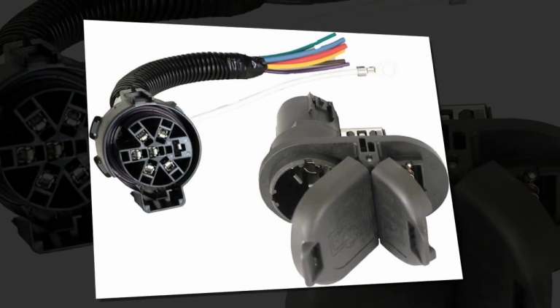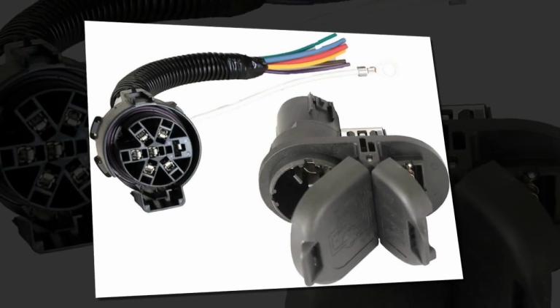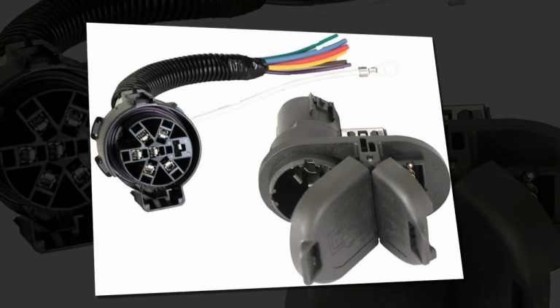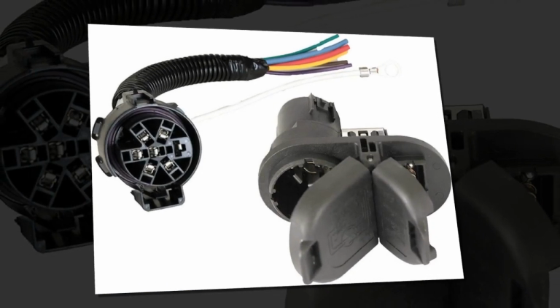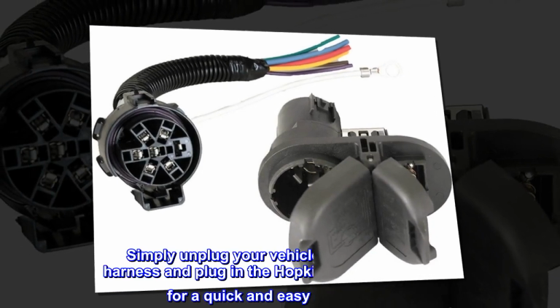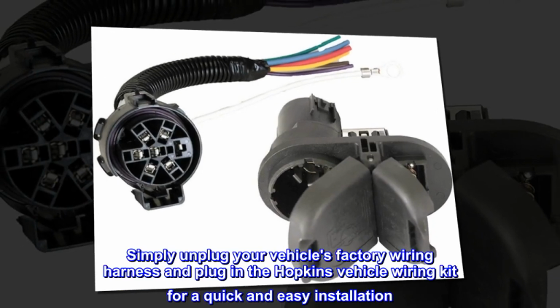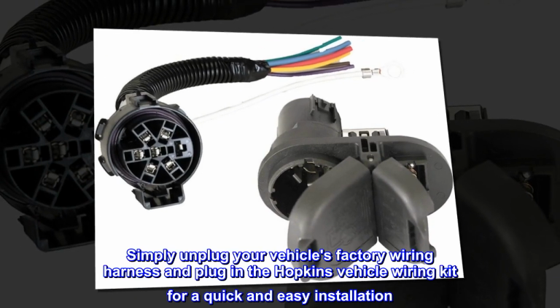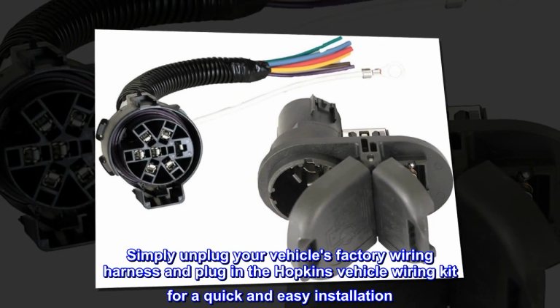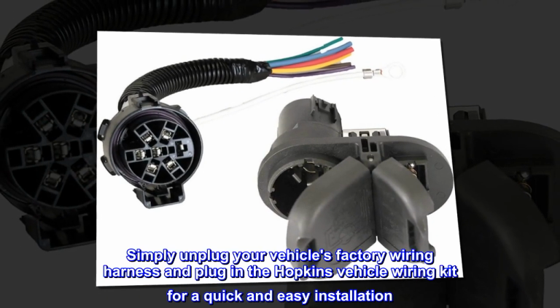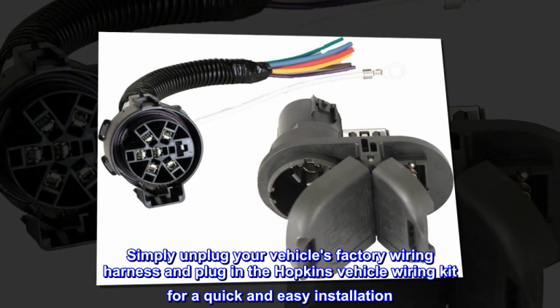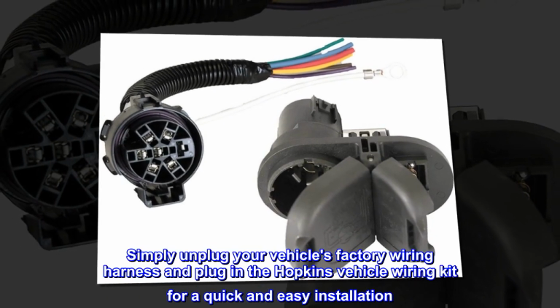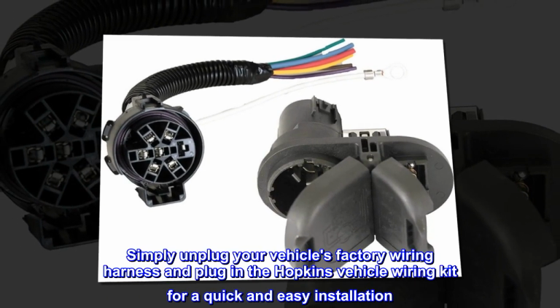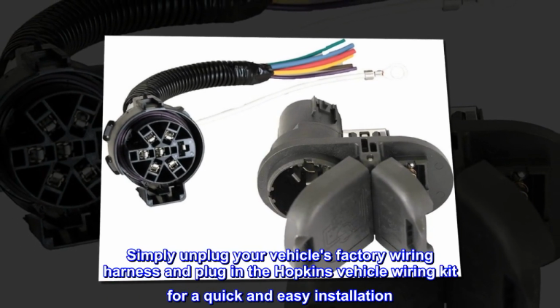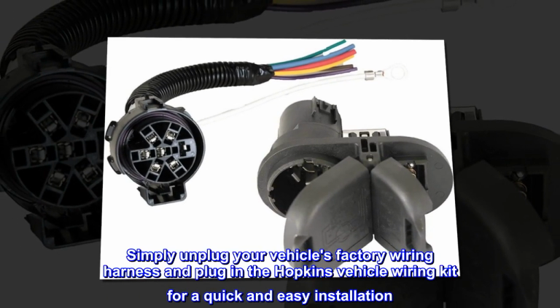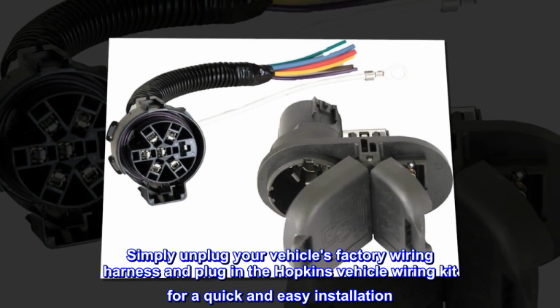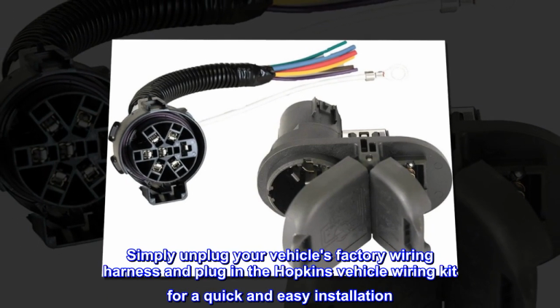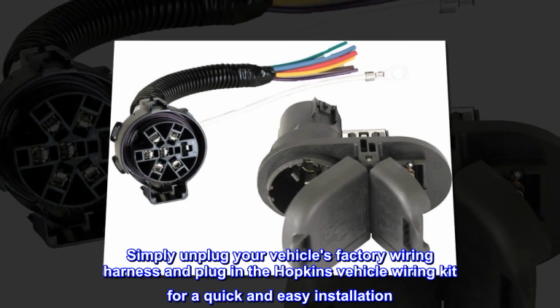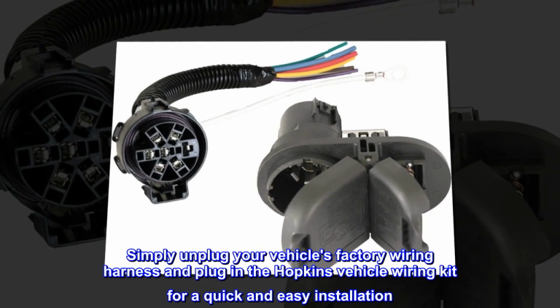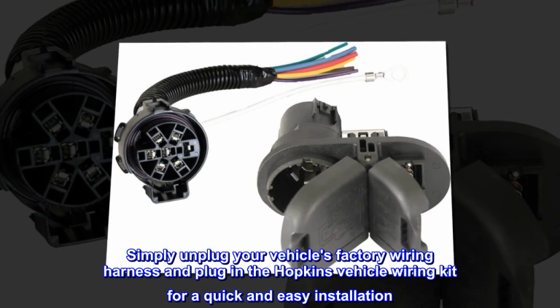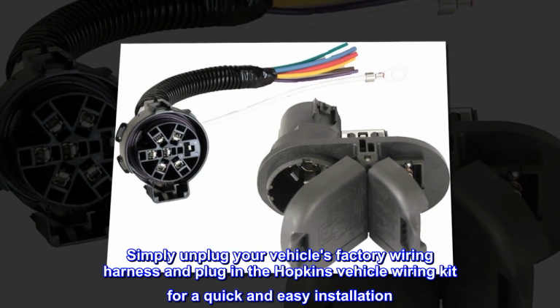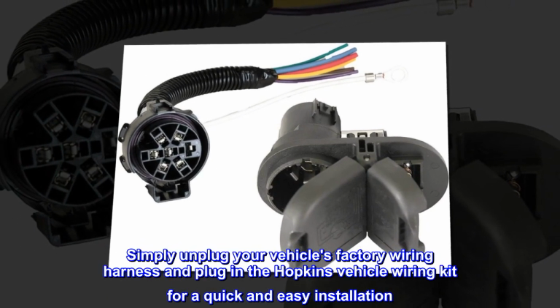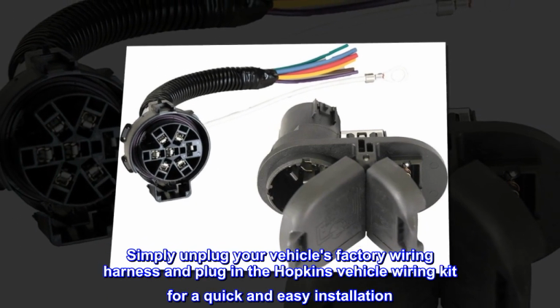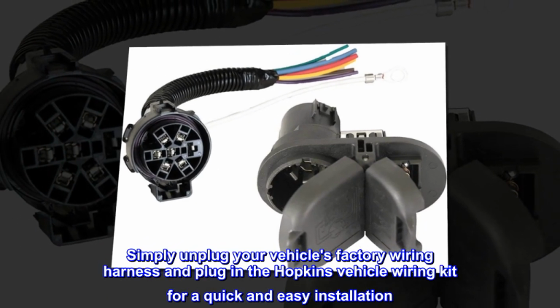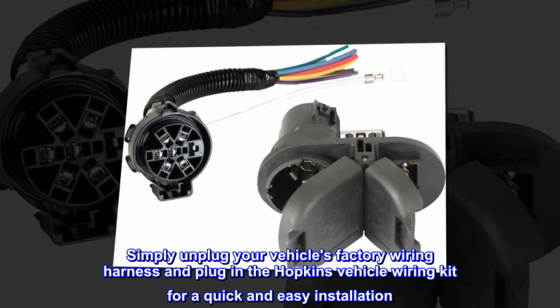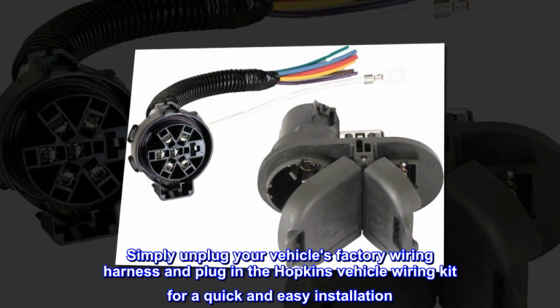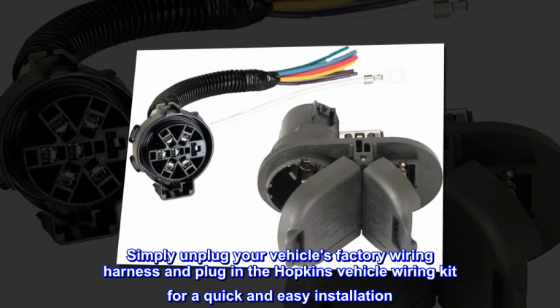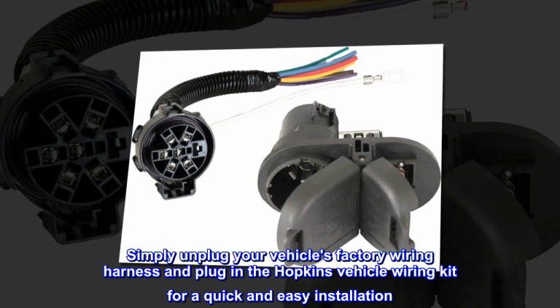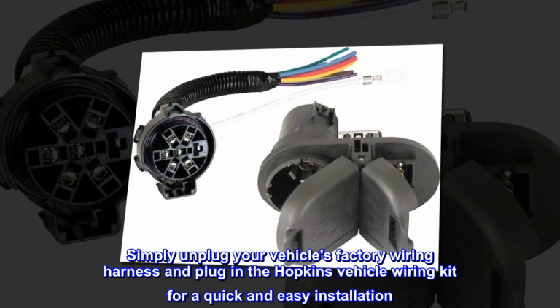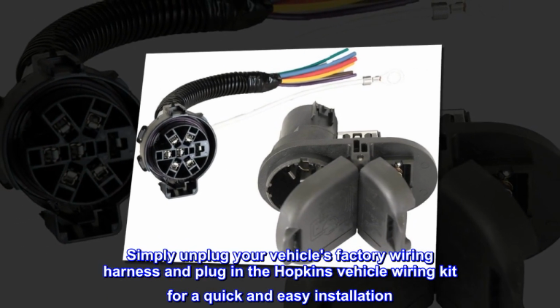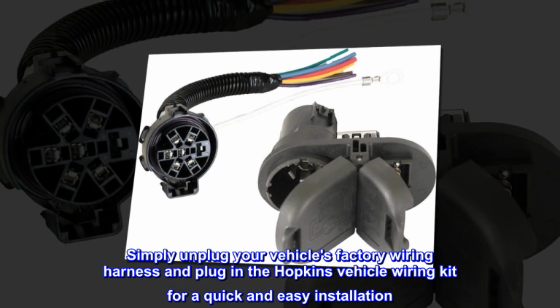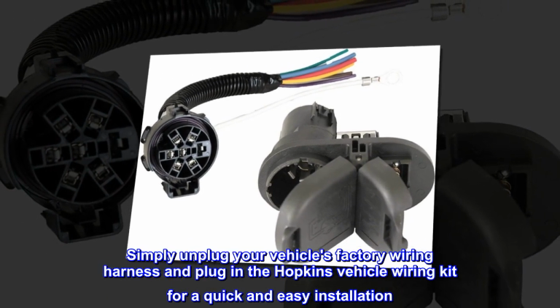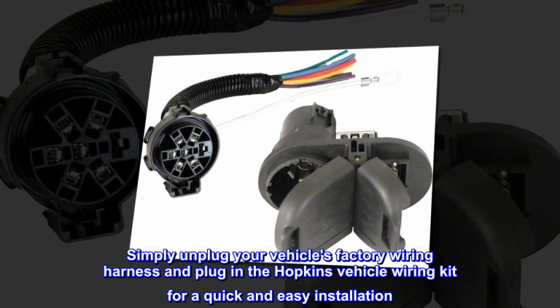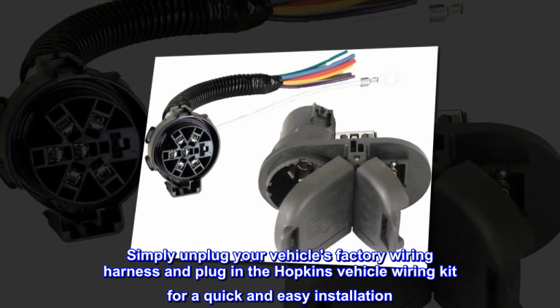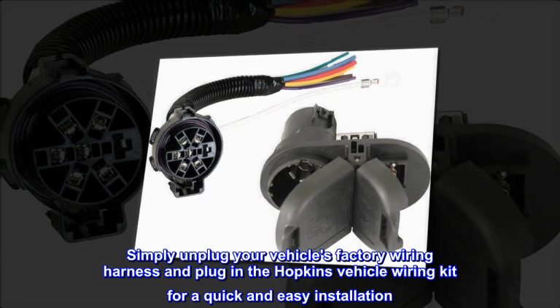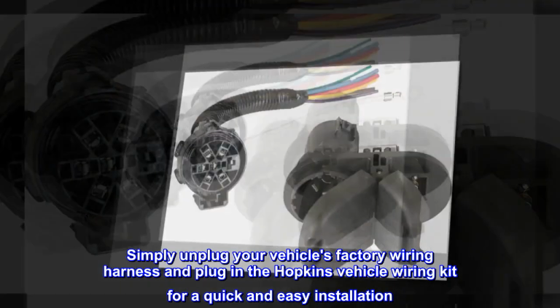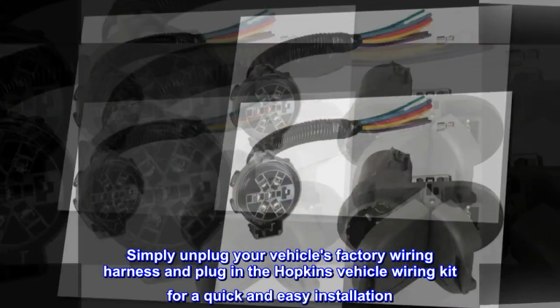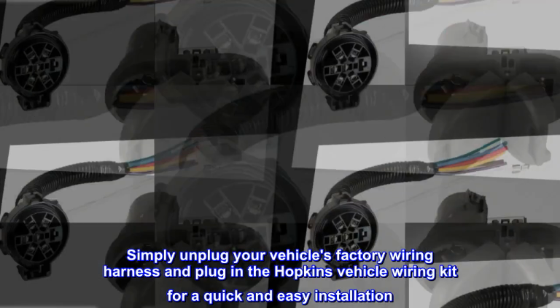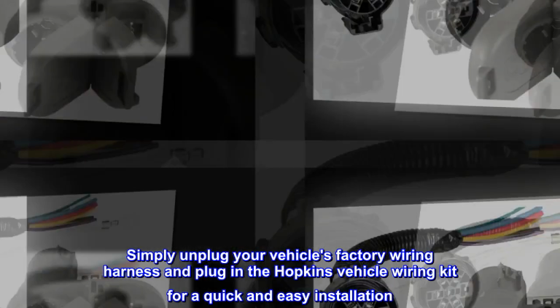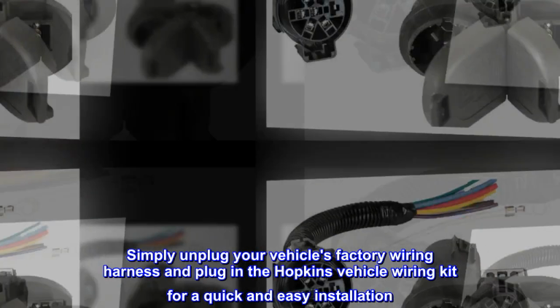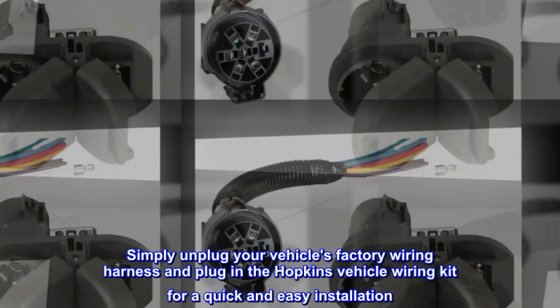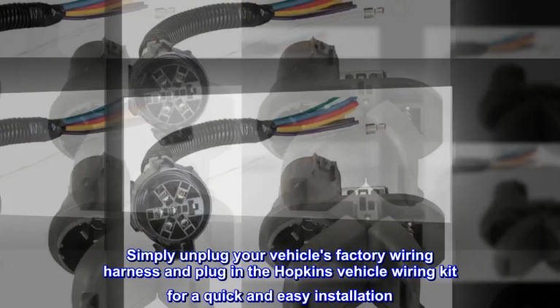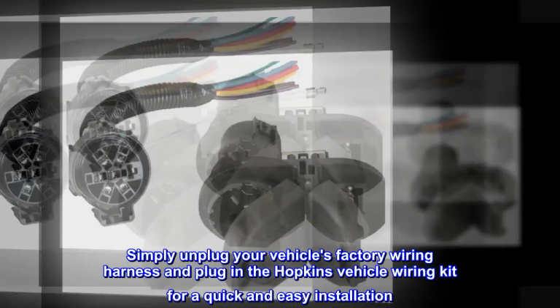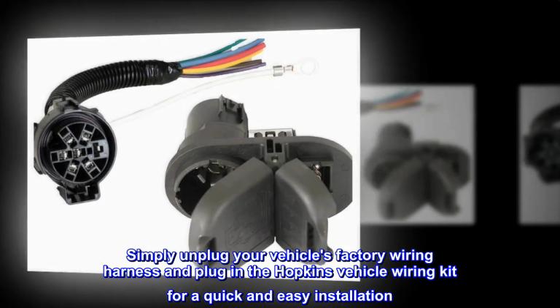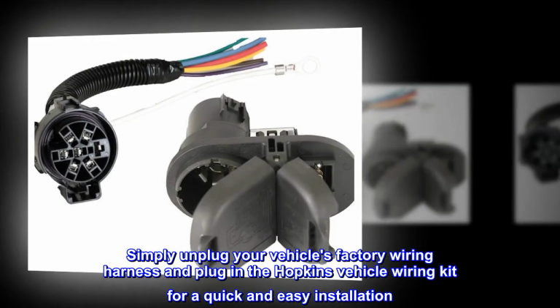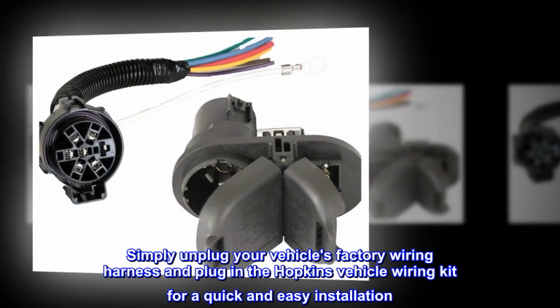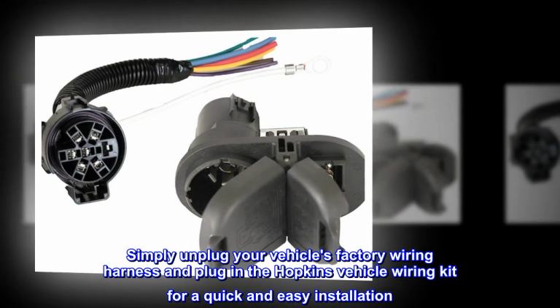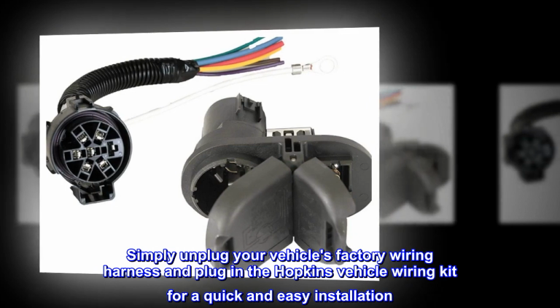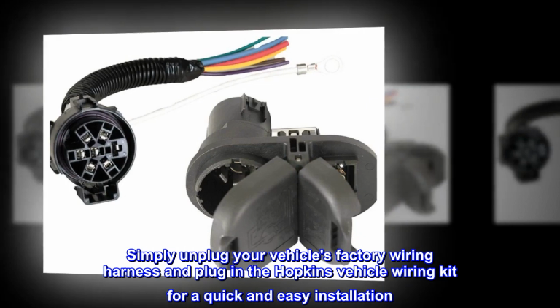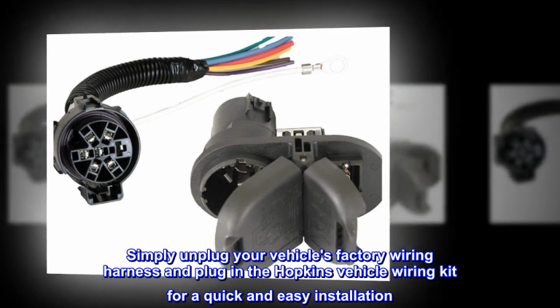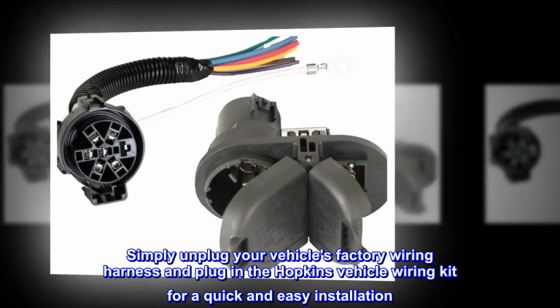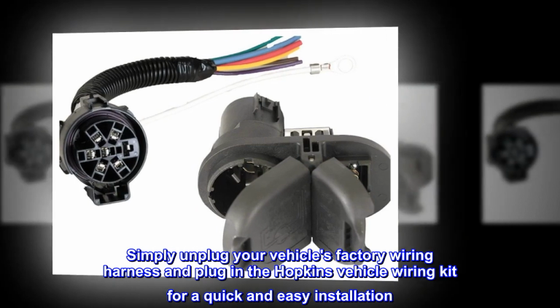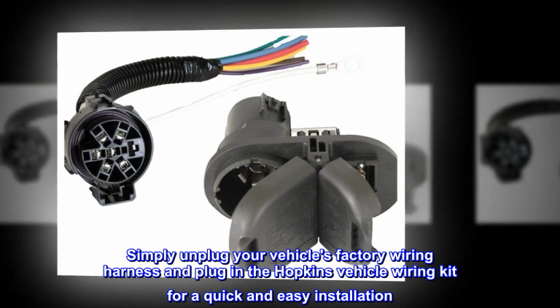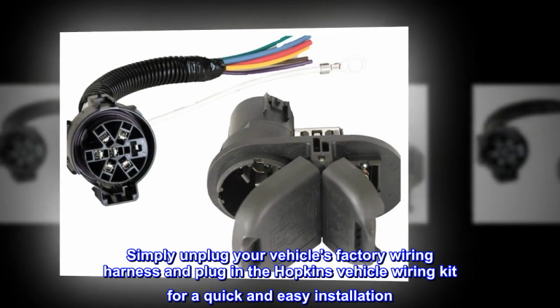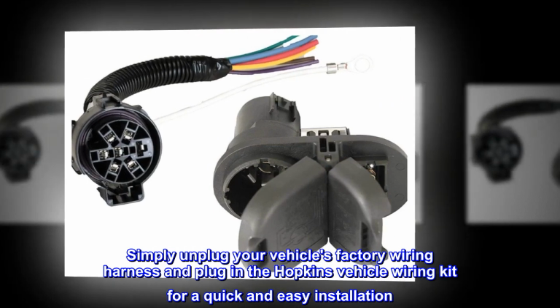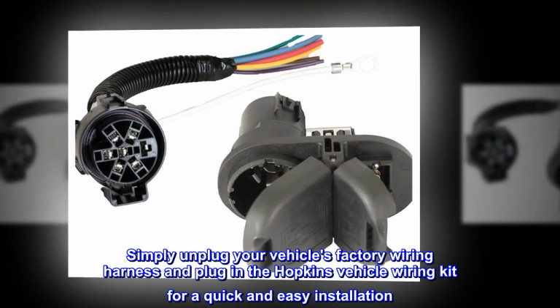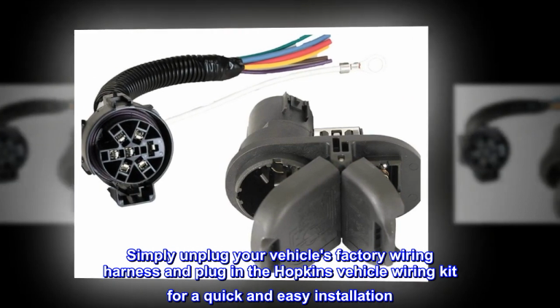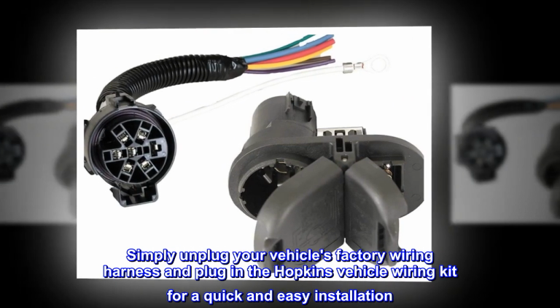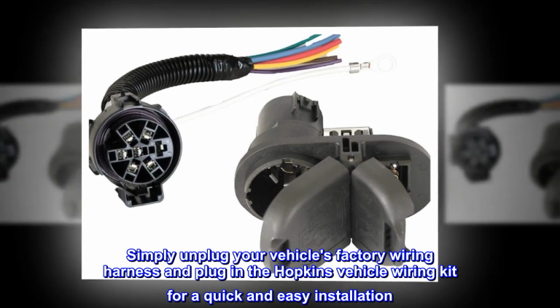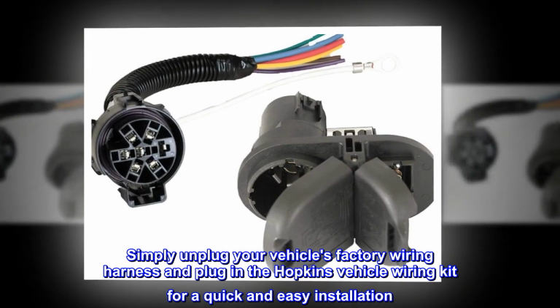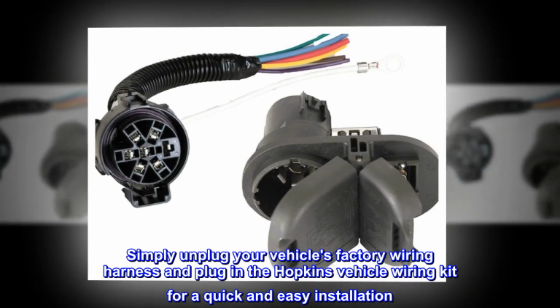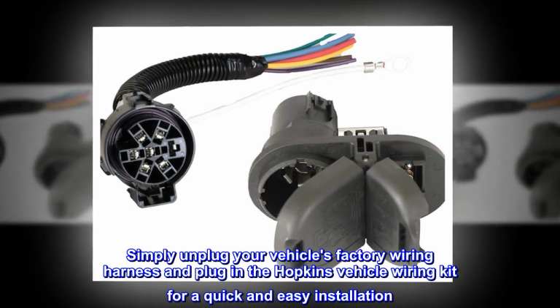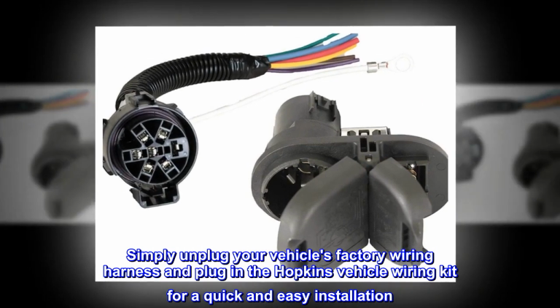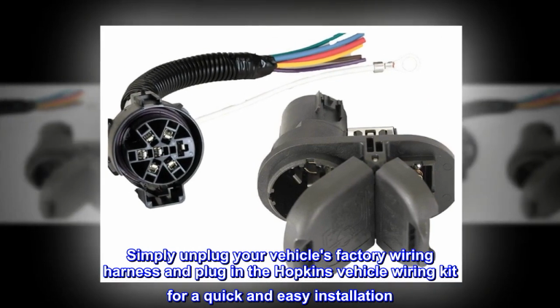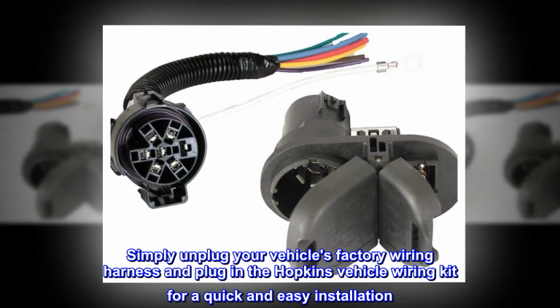Simply unplug your vehicle's factory wiring harness and plug in the Hopkins Vehicle Wiring Kit for a quick and easy installation.